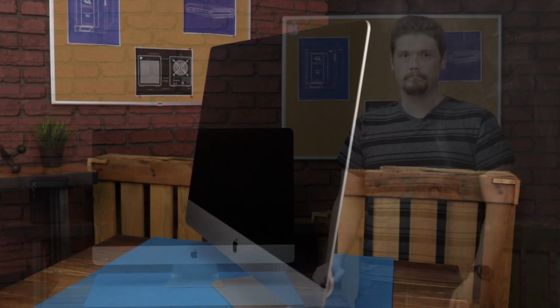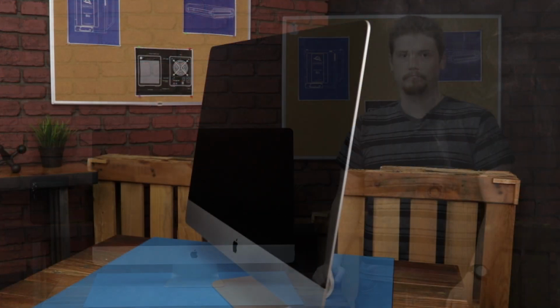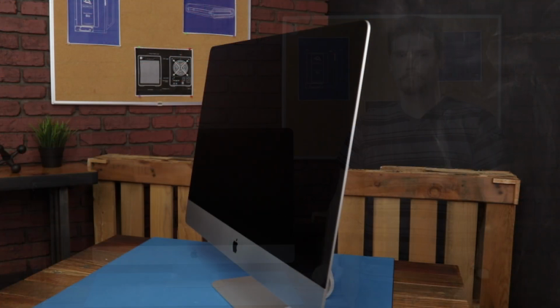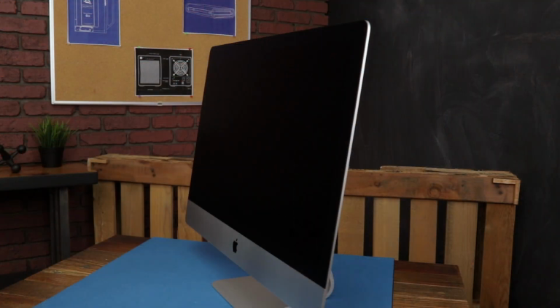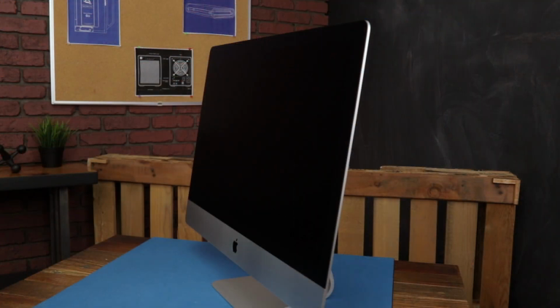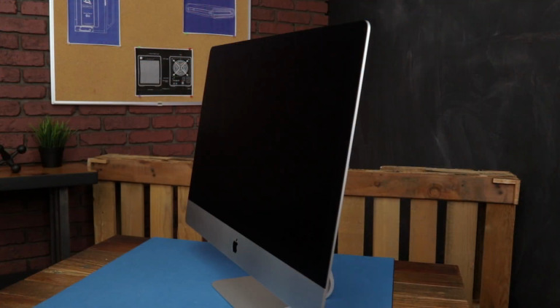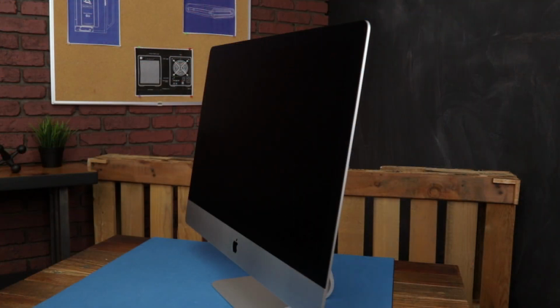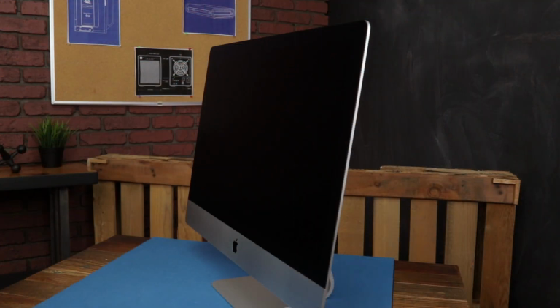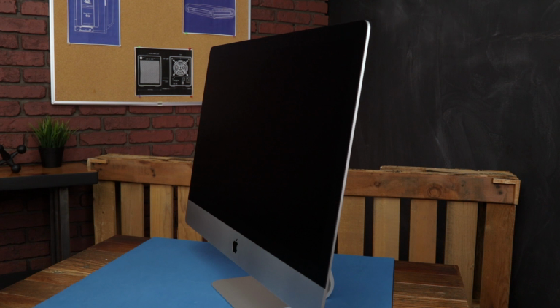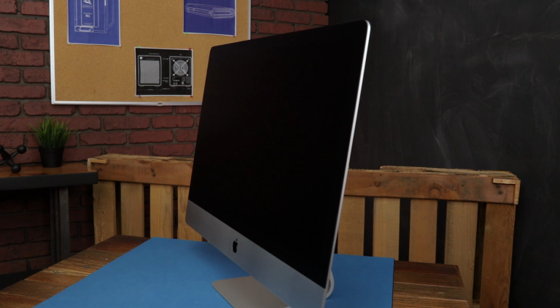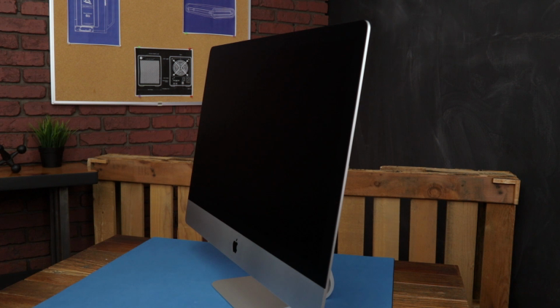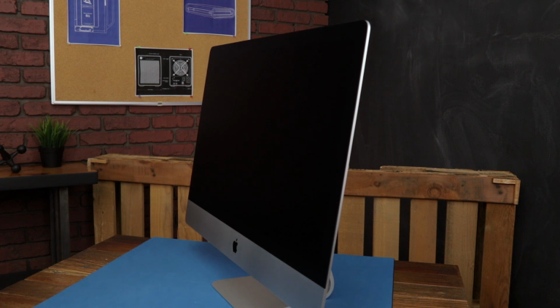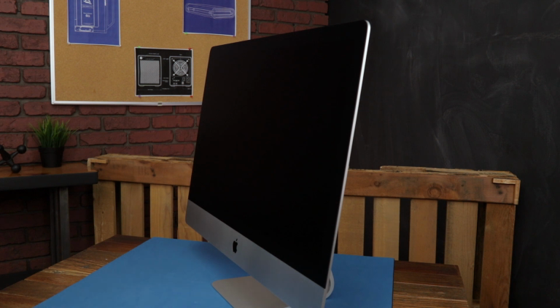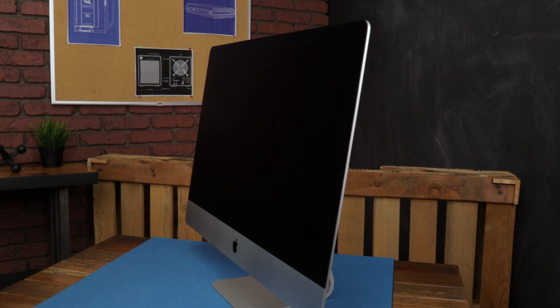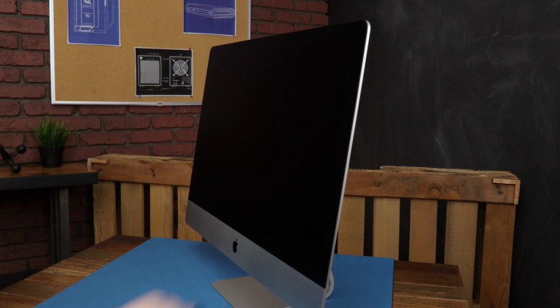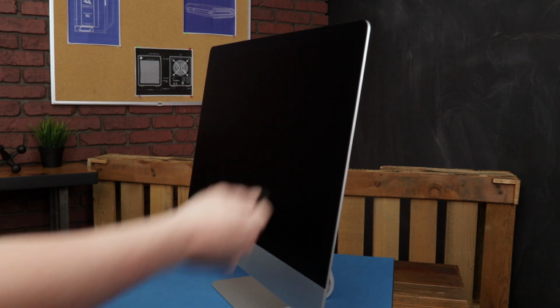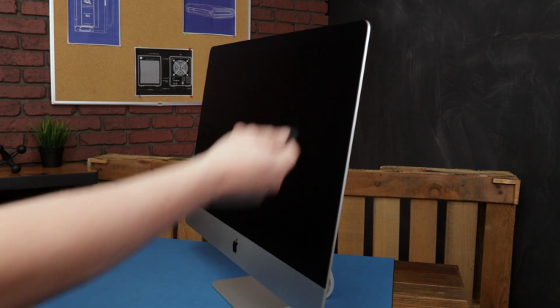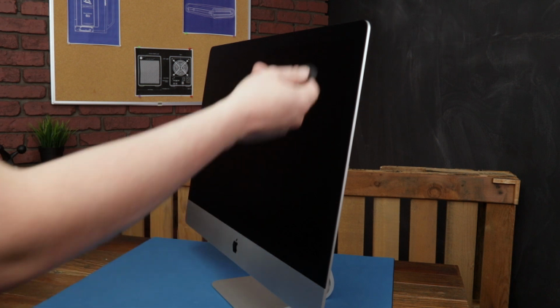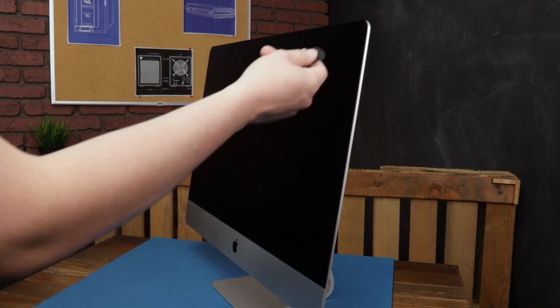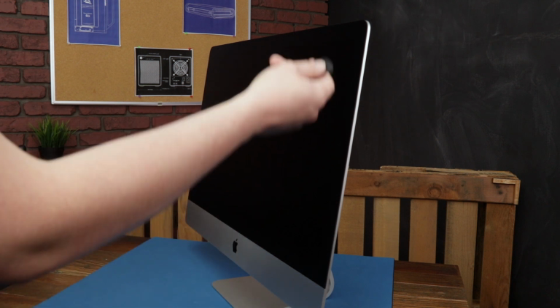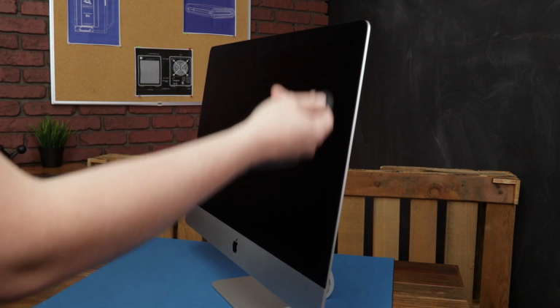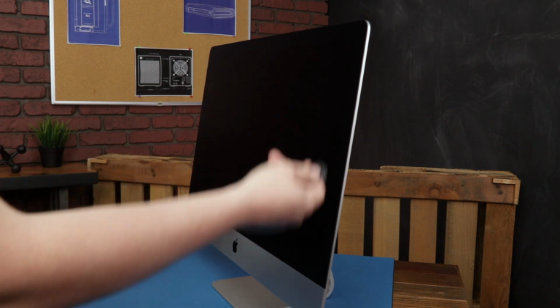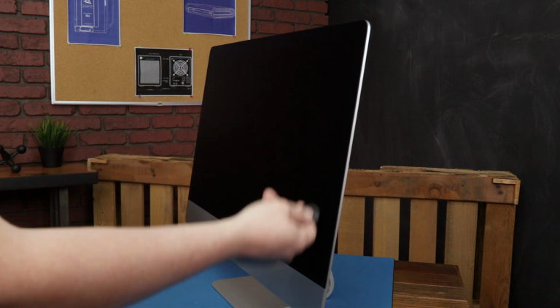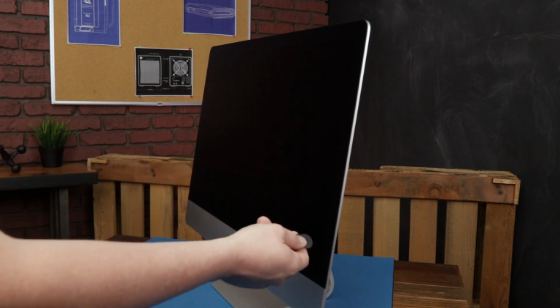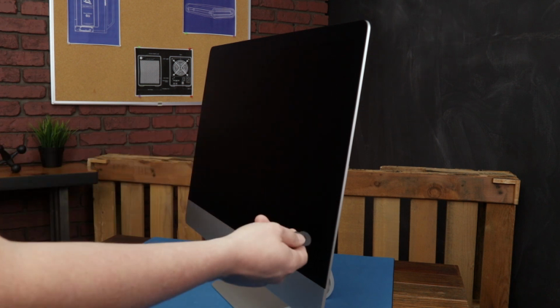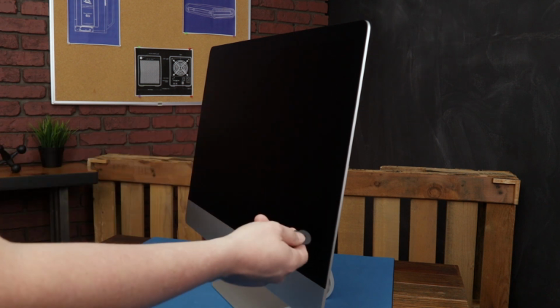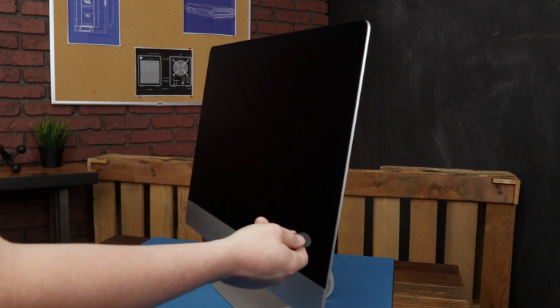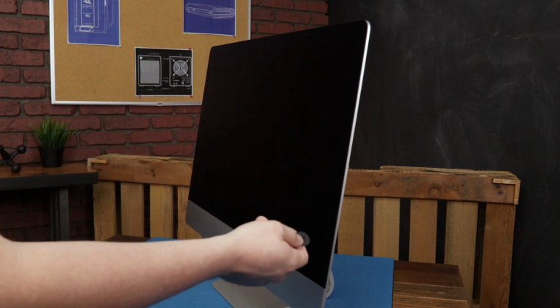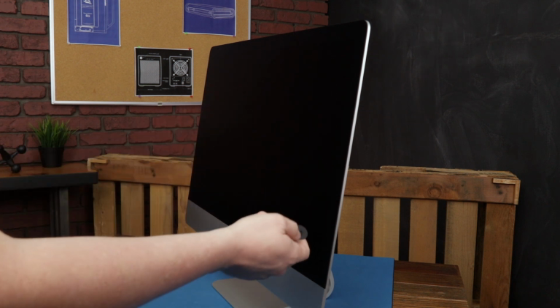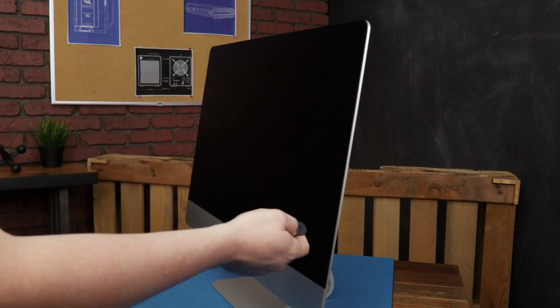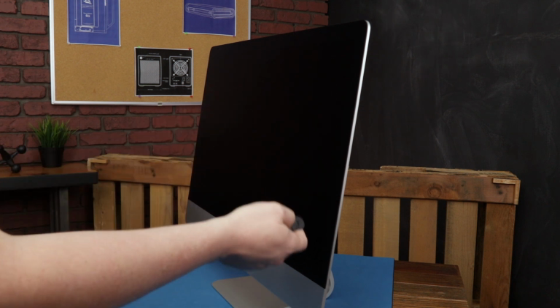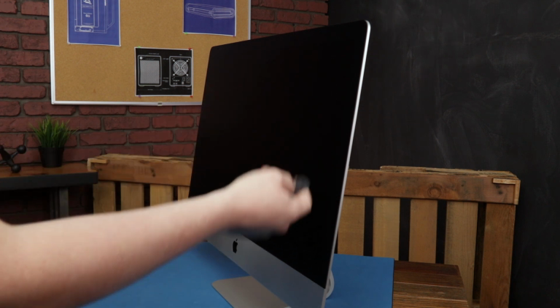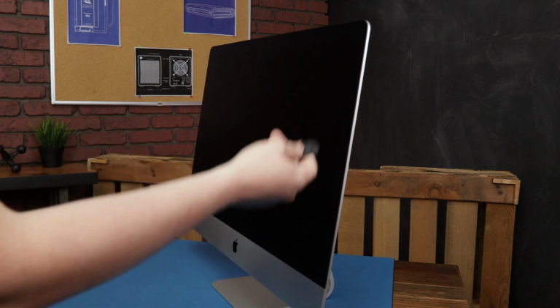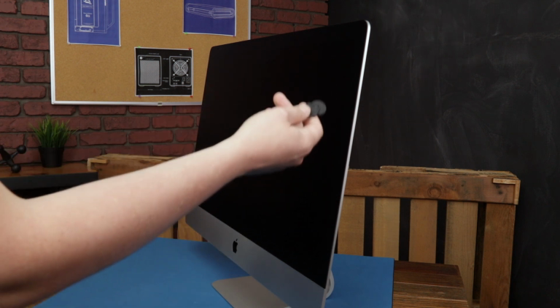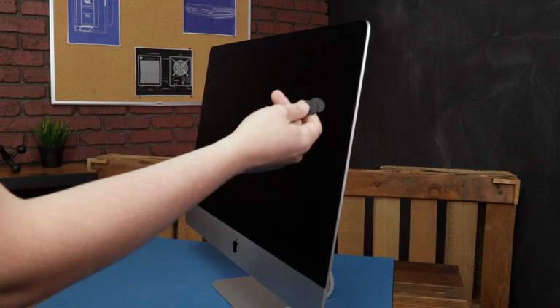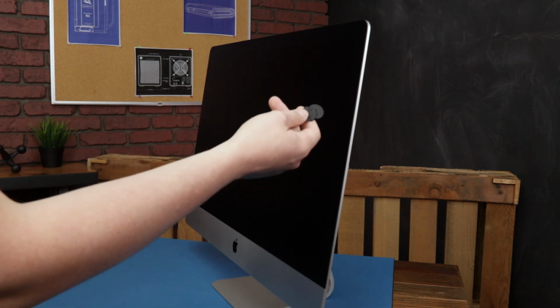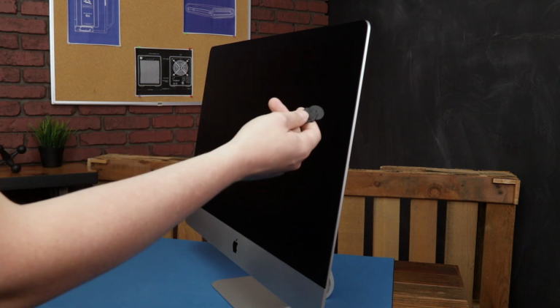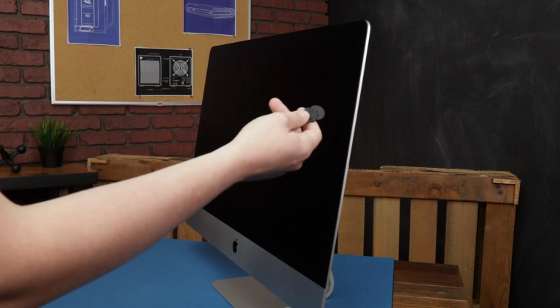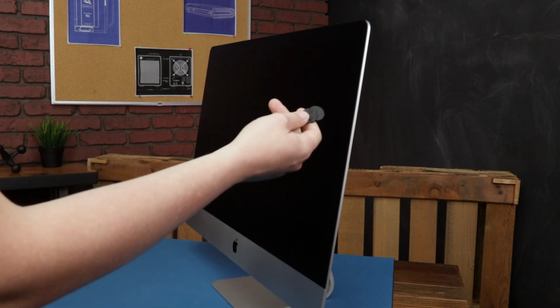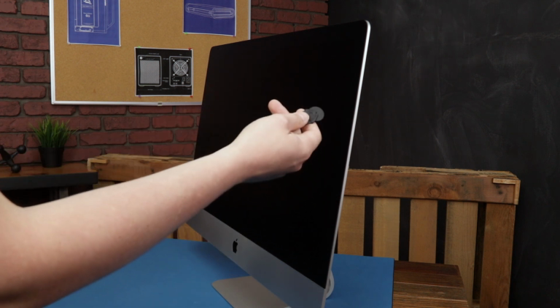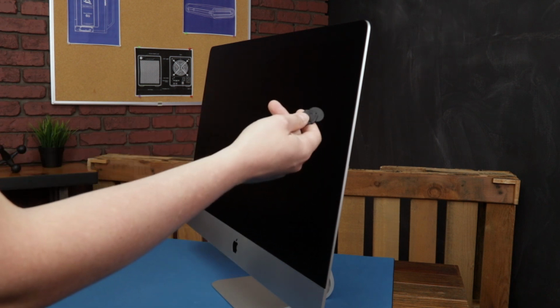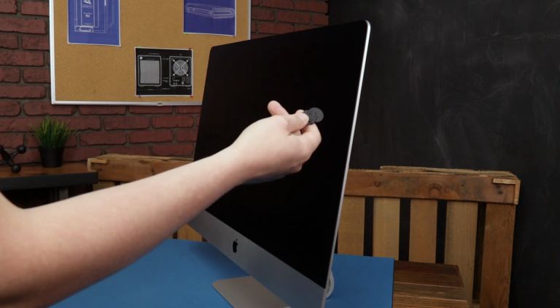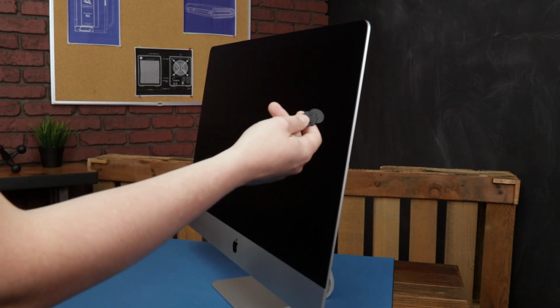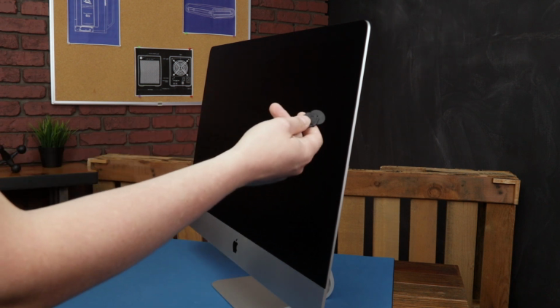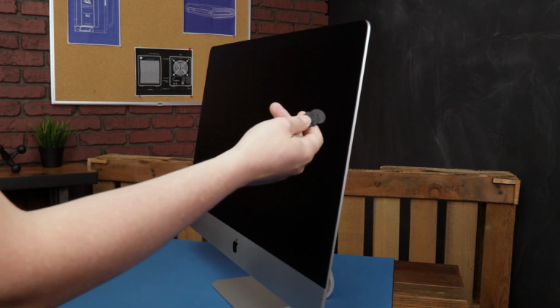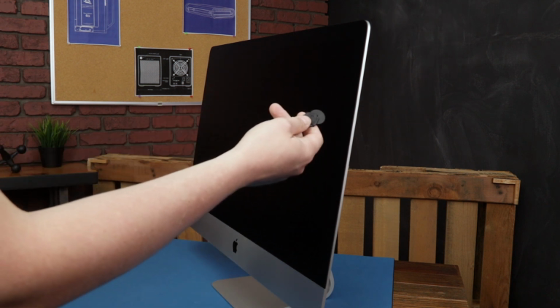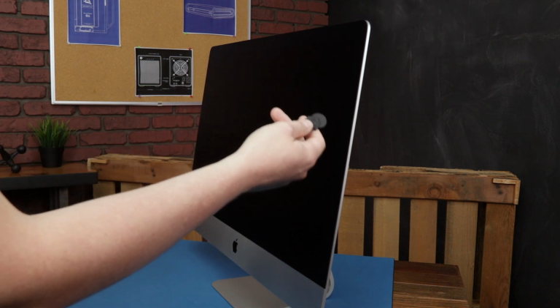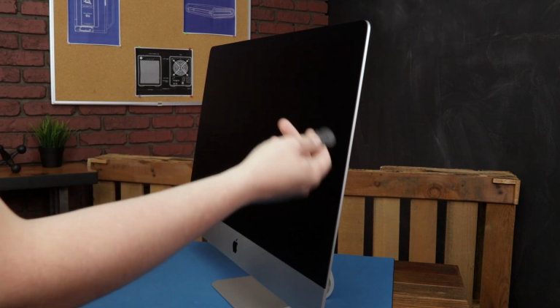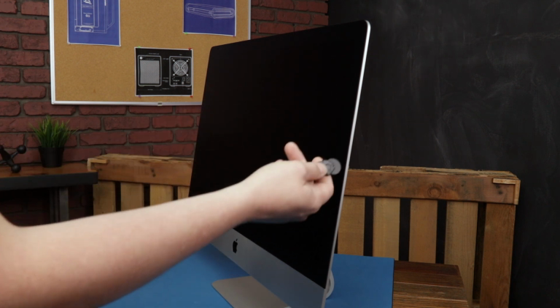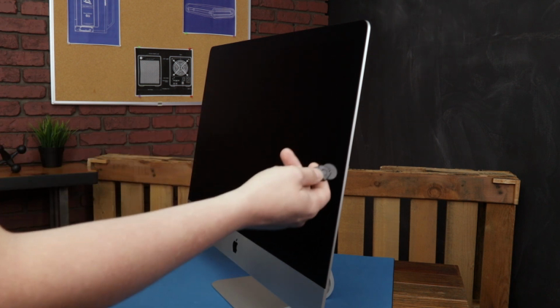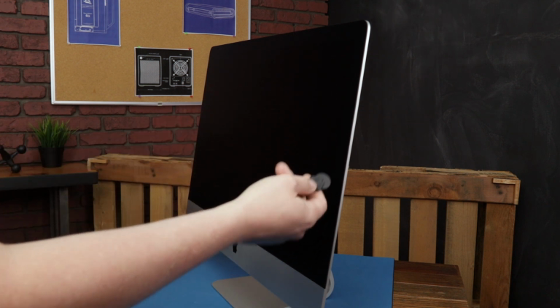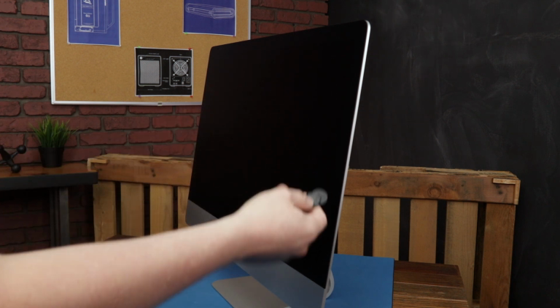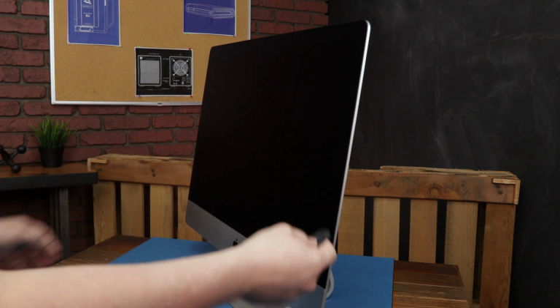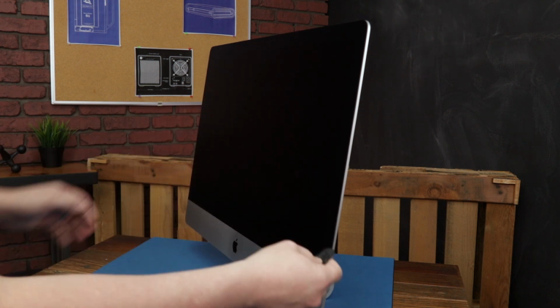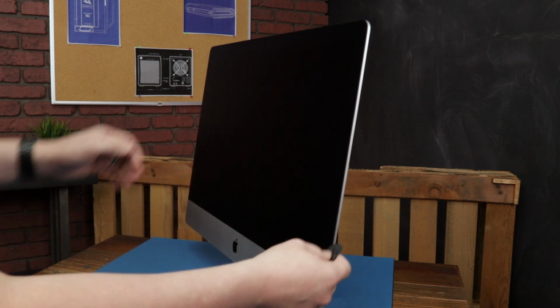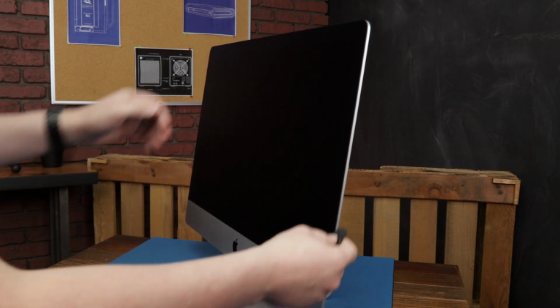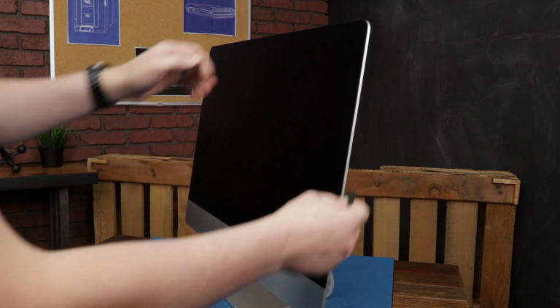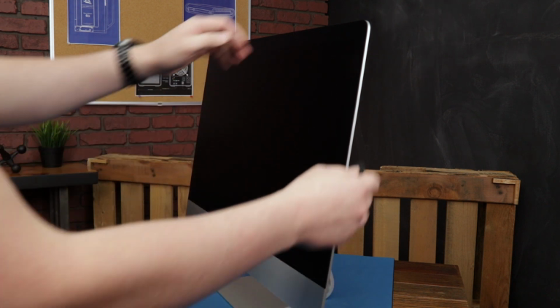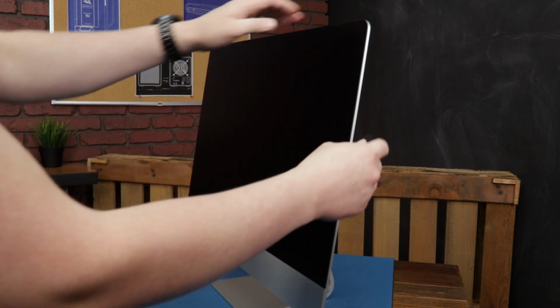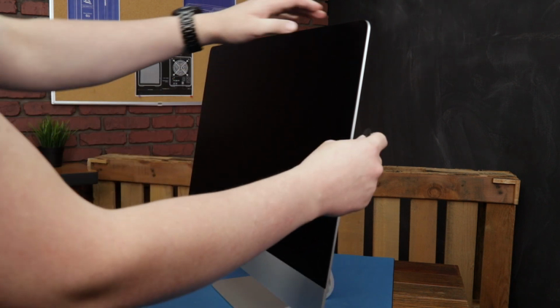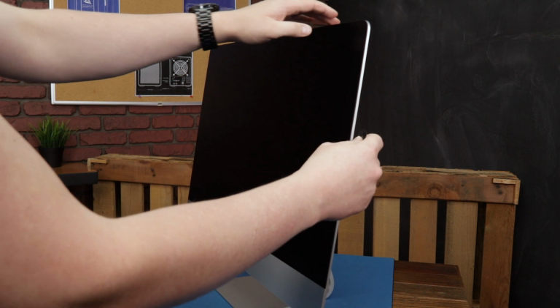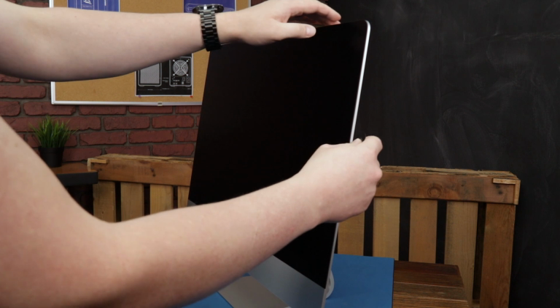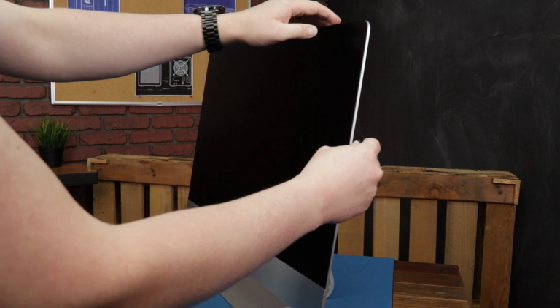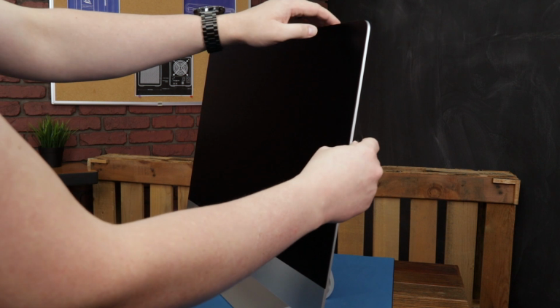First things first, we're going to open the display. We're going to use the iMac display tool.